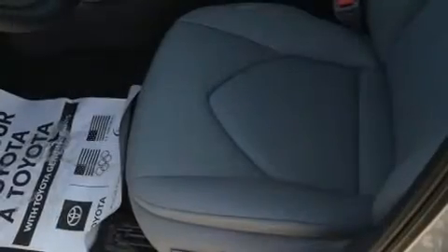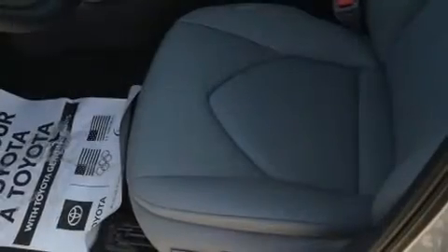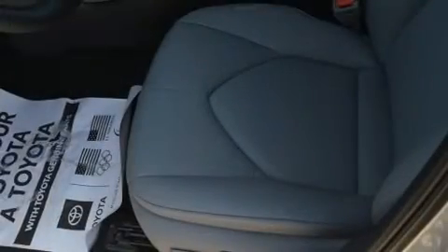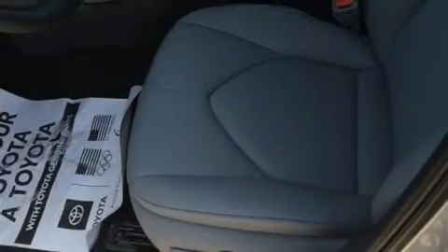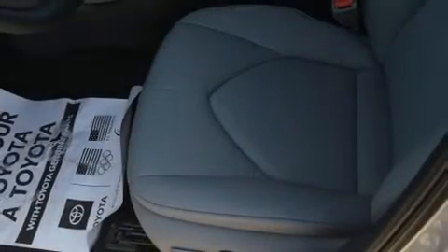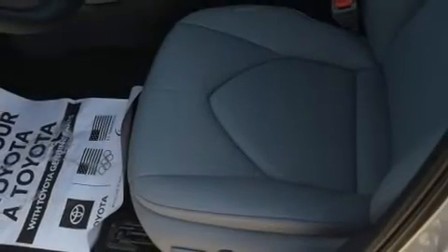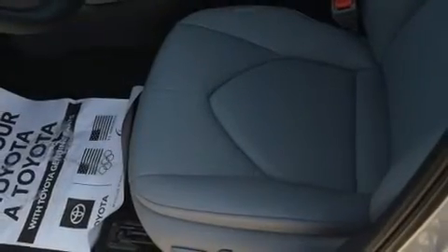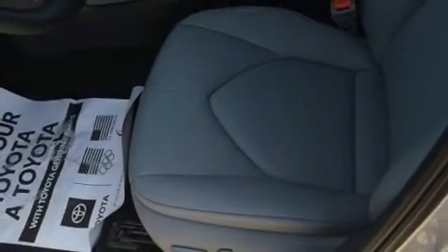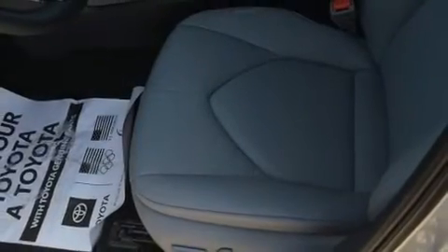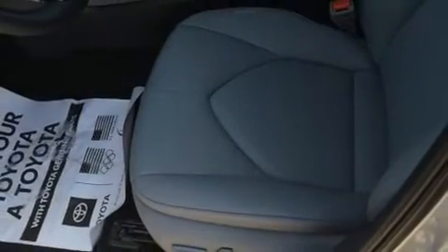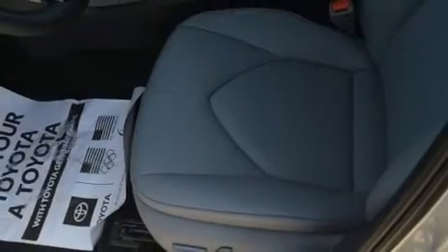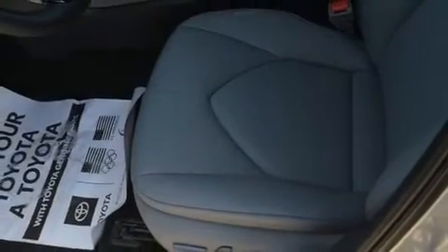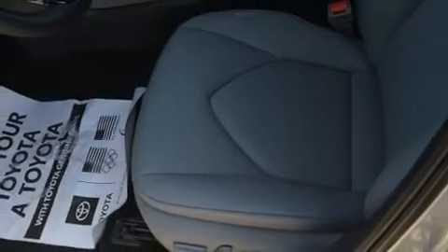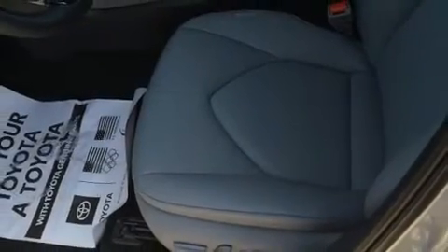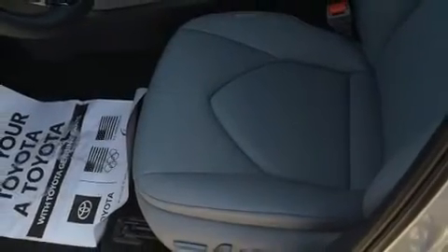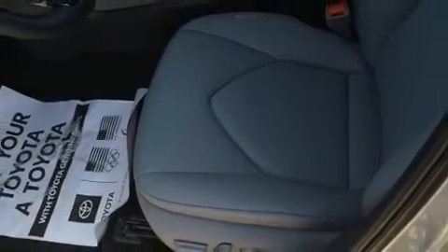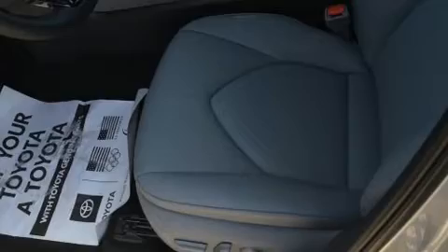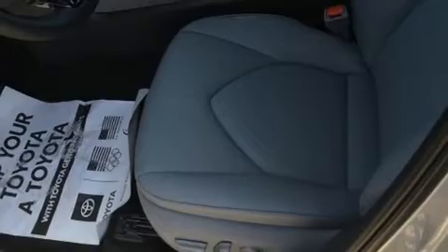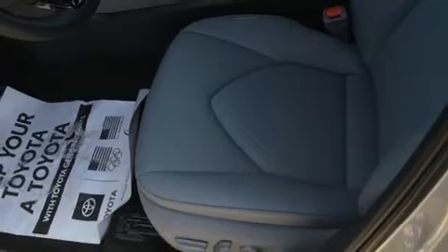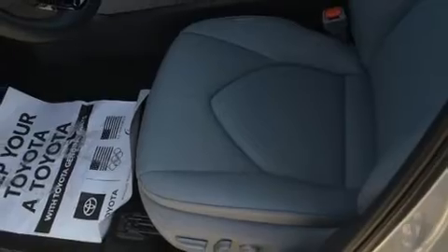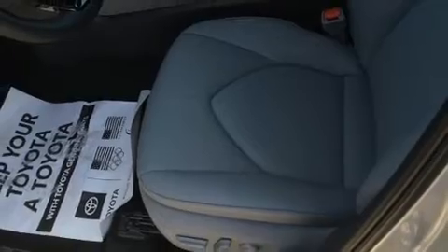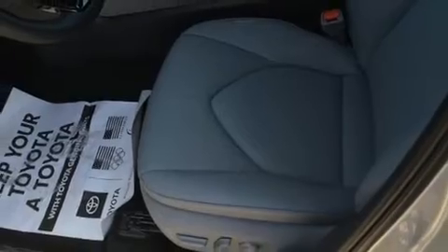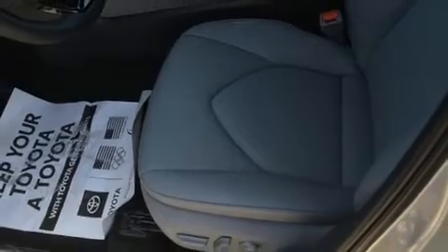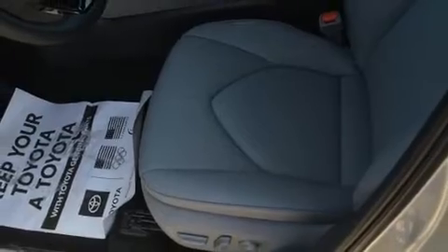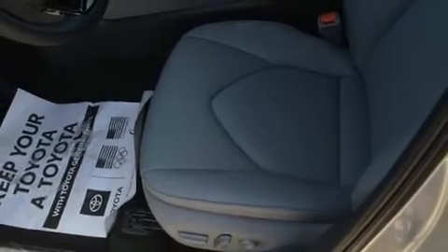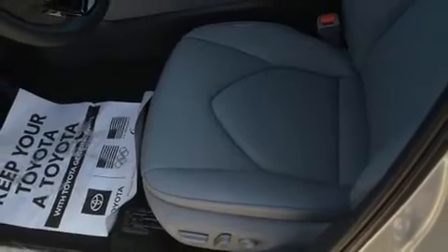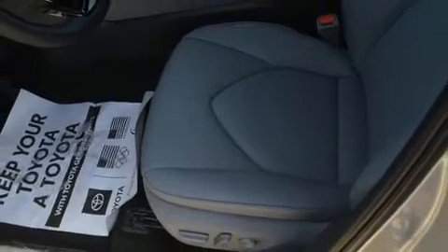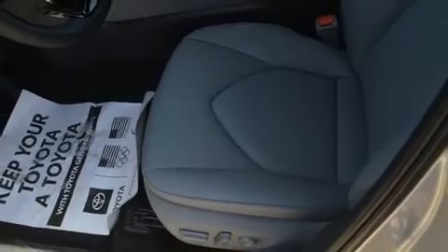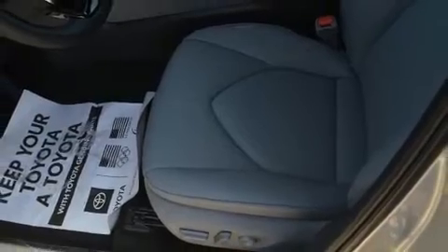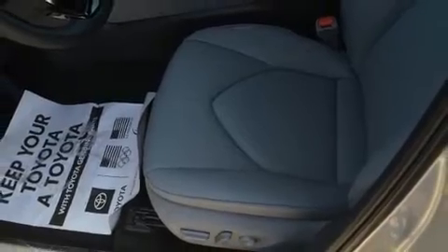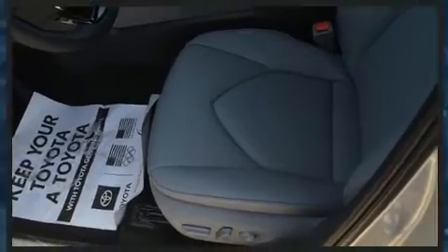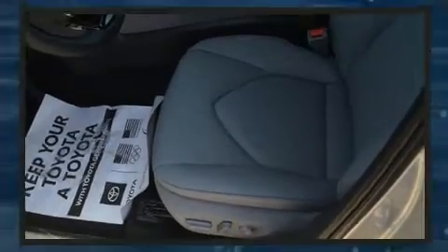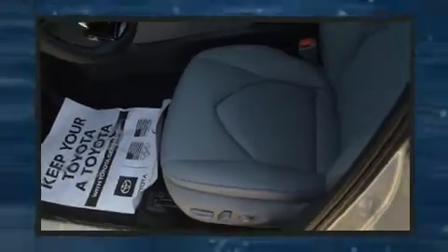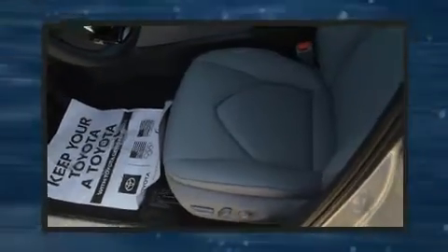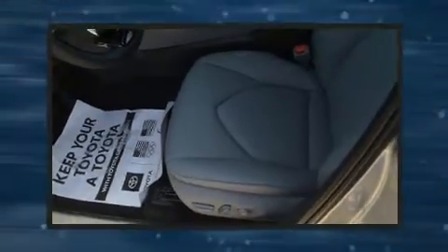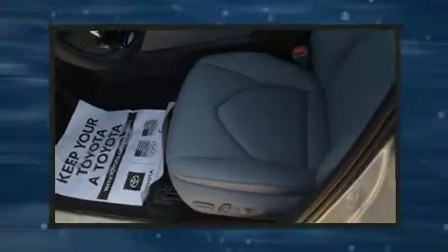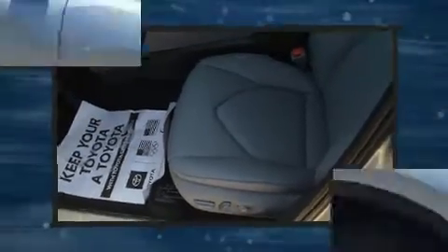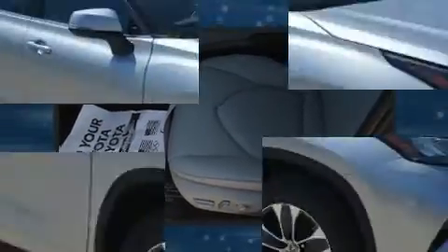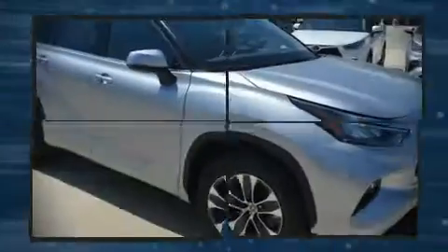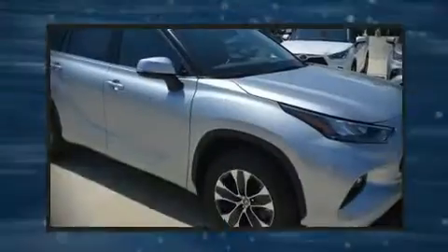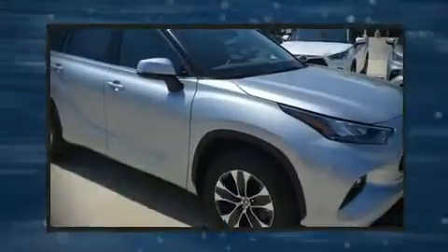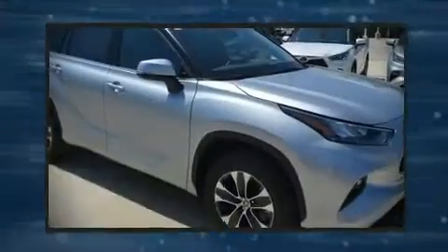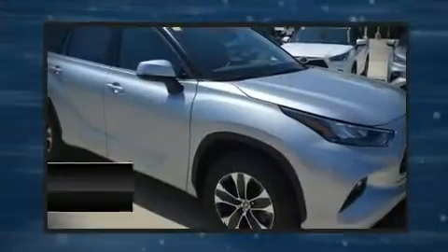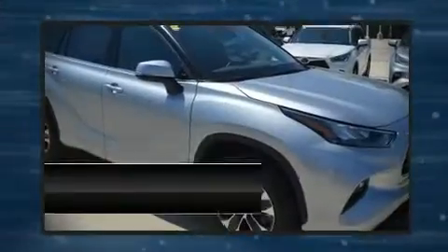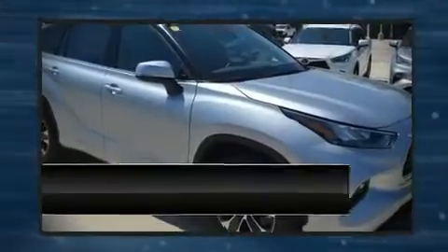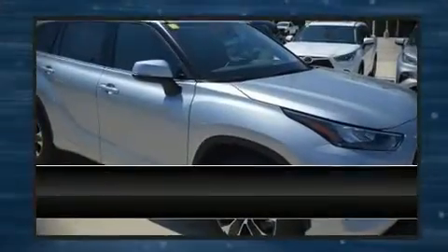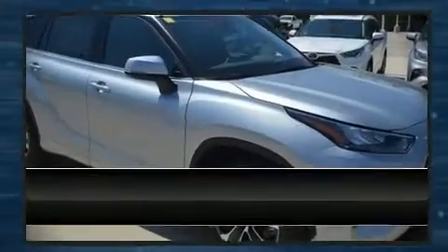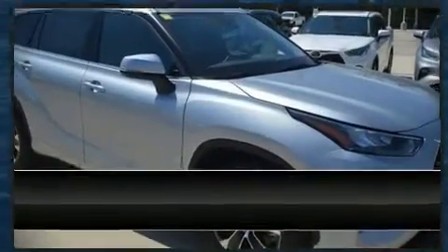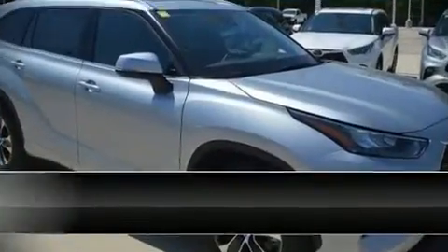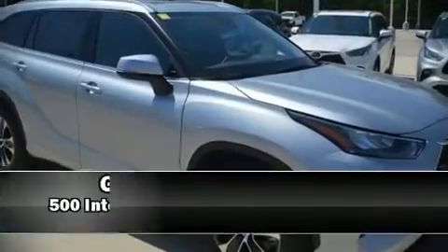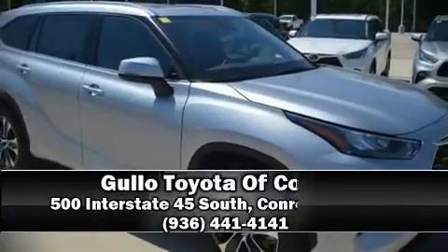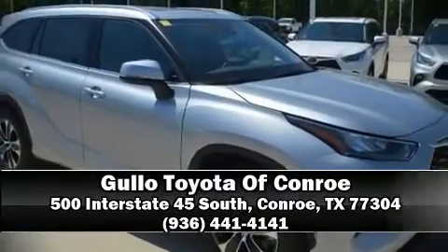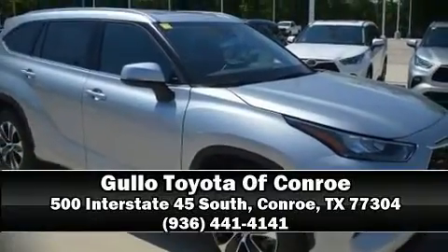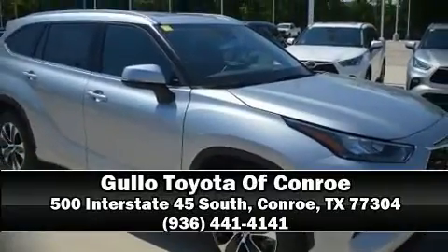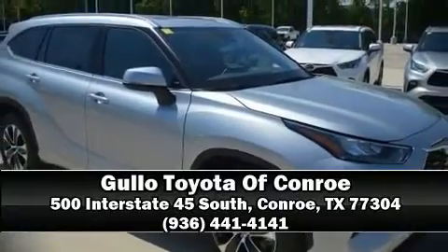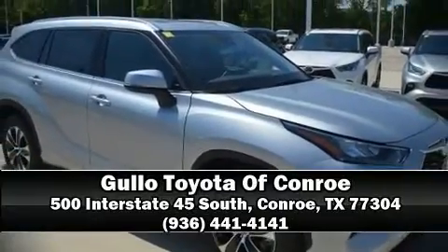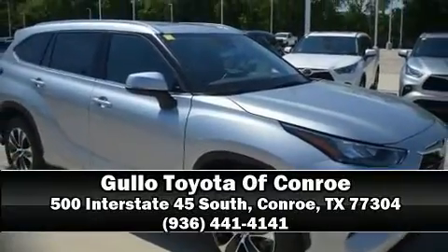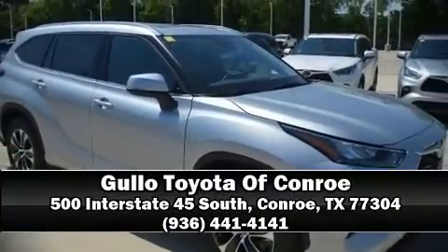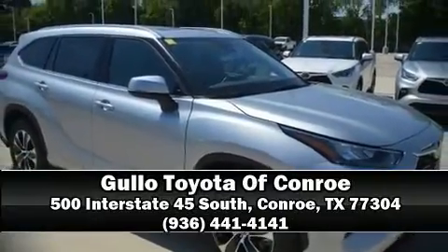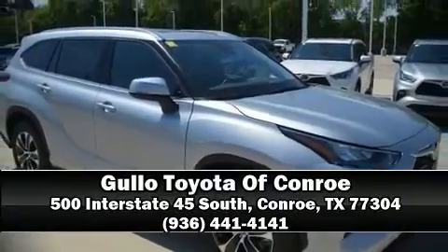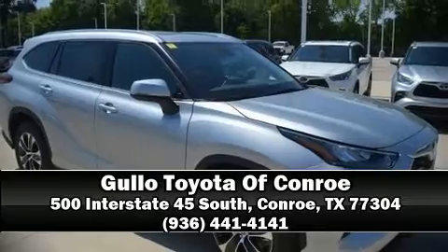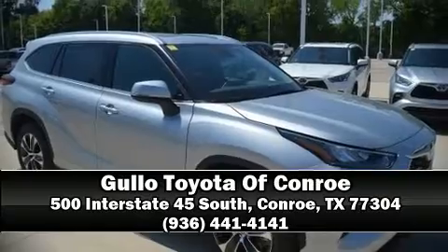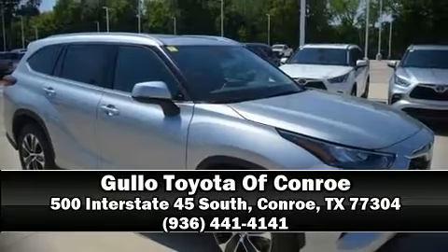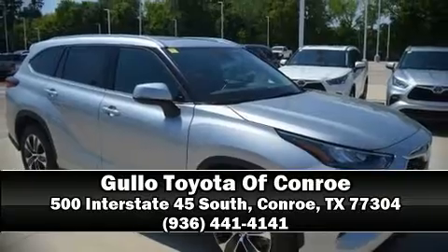Front and side impact airbags, traction control, brake assist, a panic alarm, an emergency communication system, and four-wheel disc brakes with ABS. Stop by our dealership or give us a call for more information.